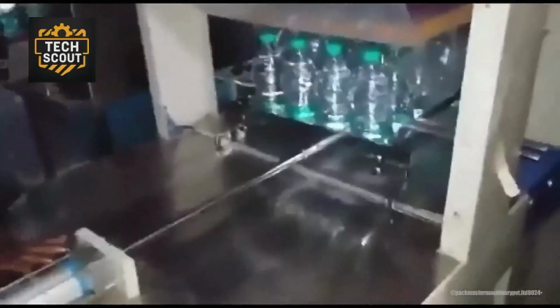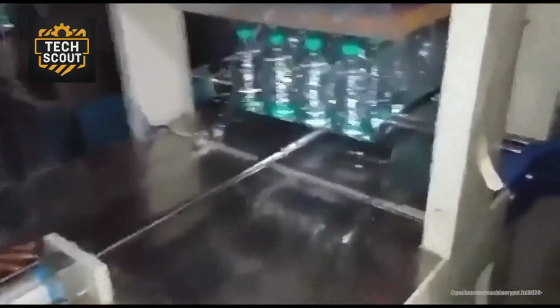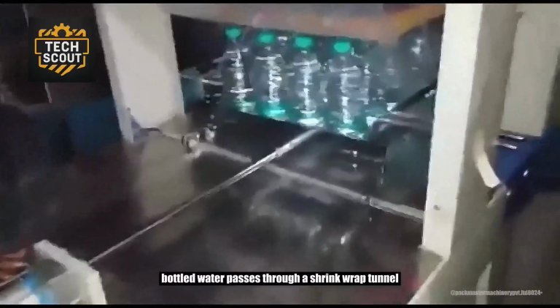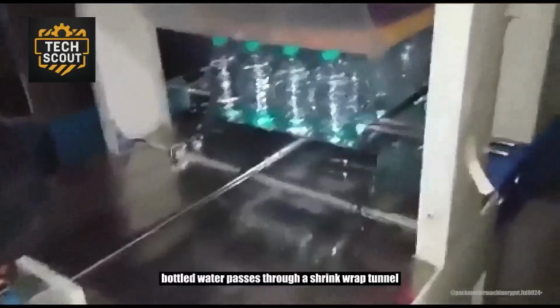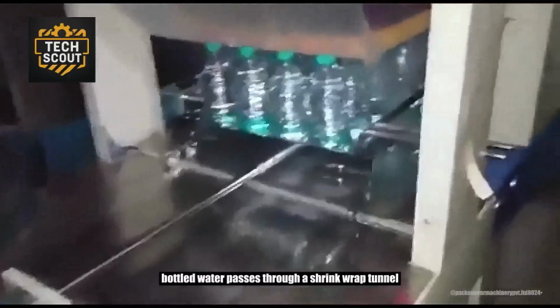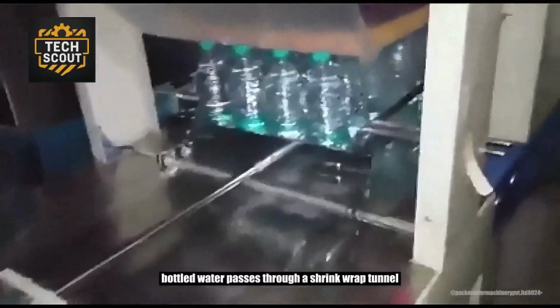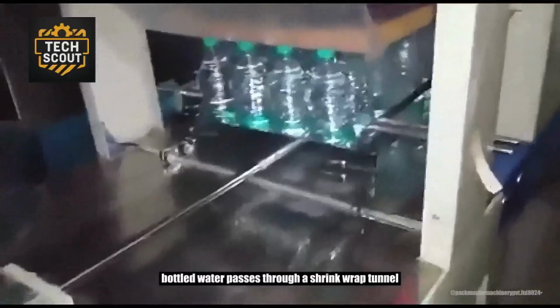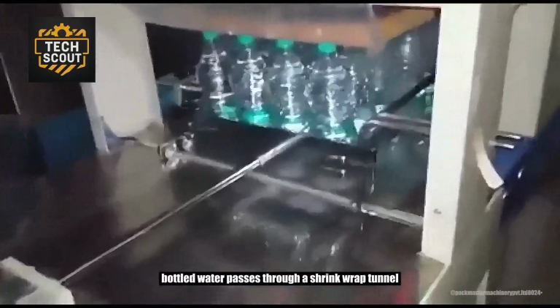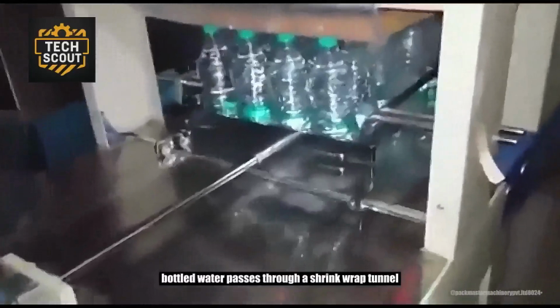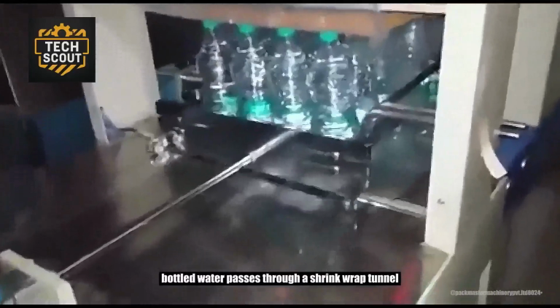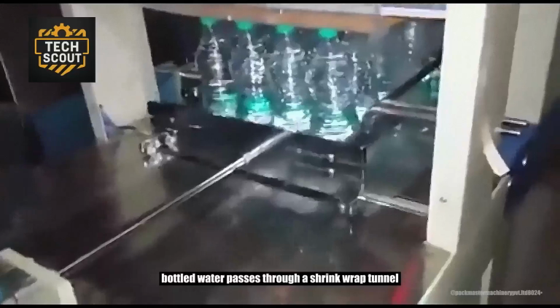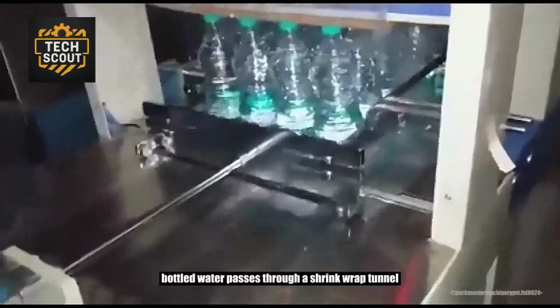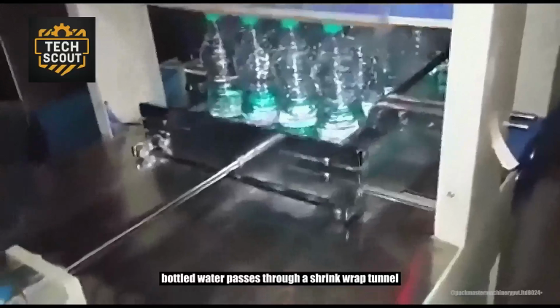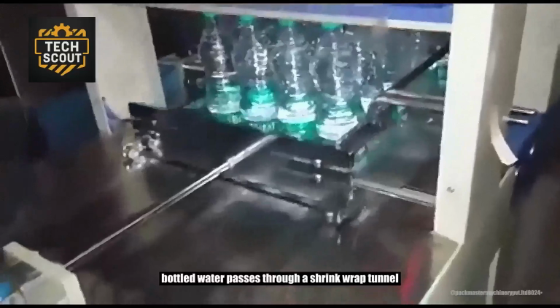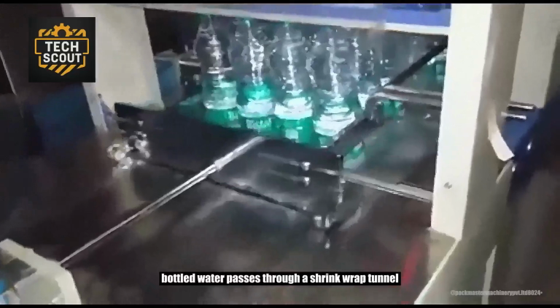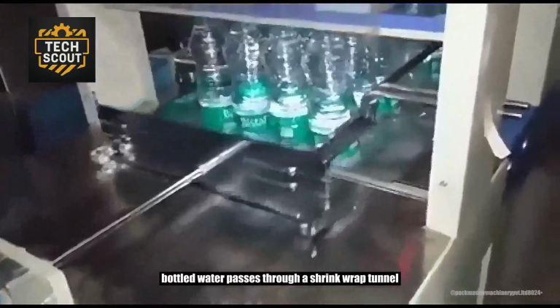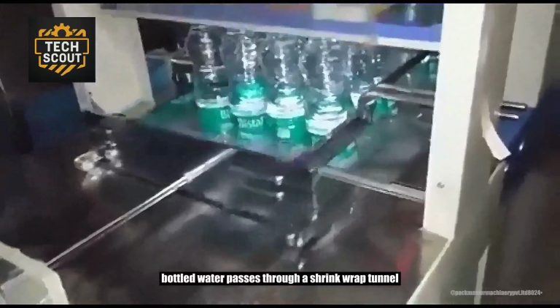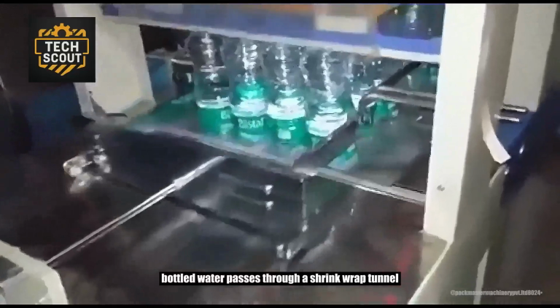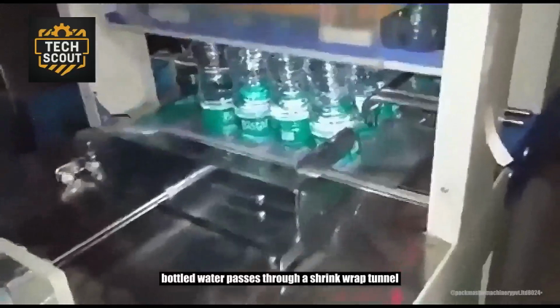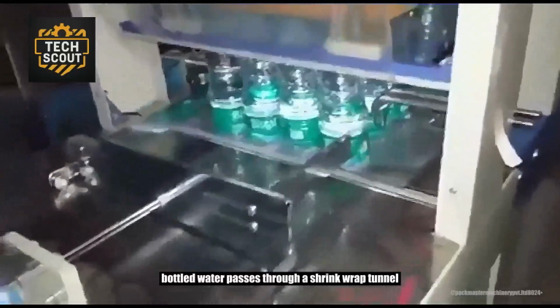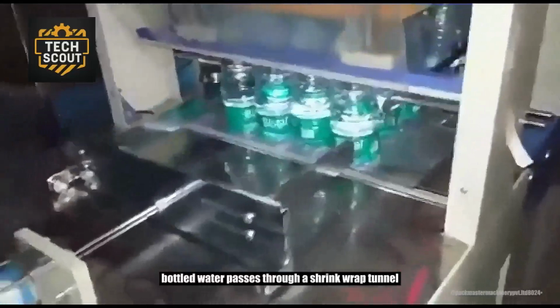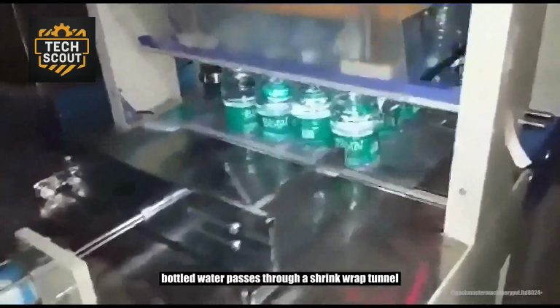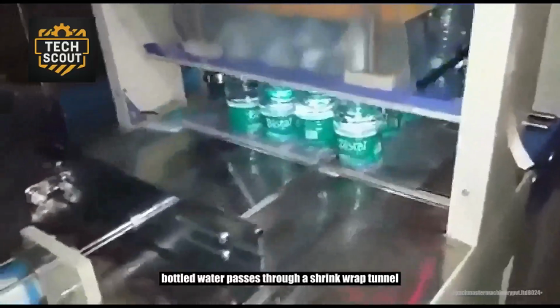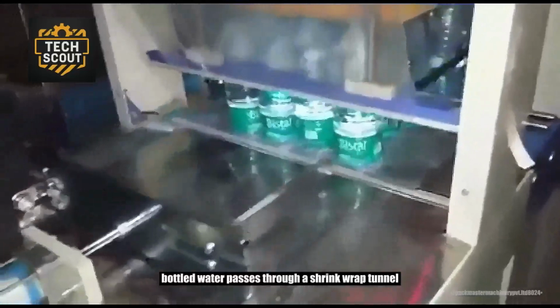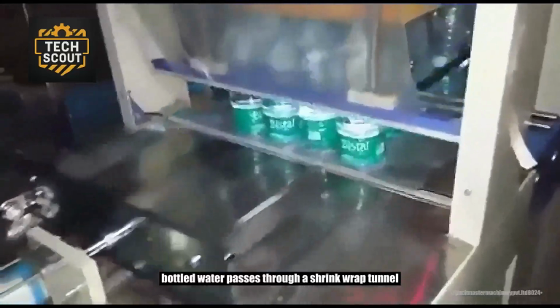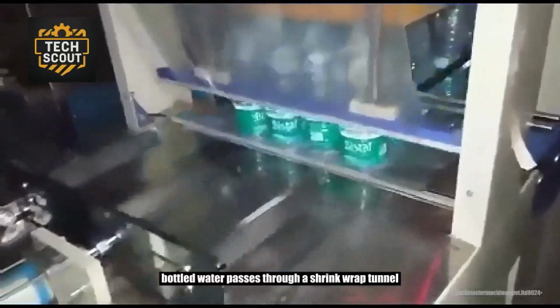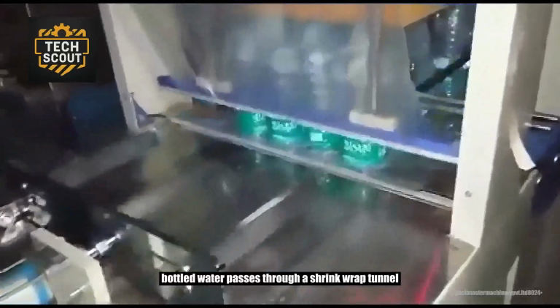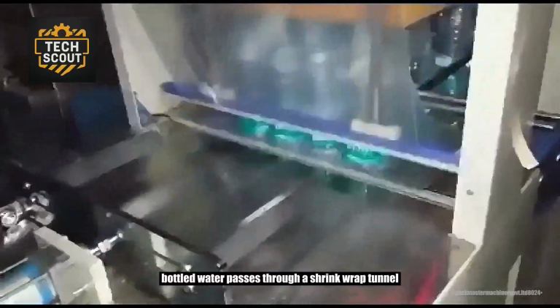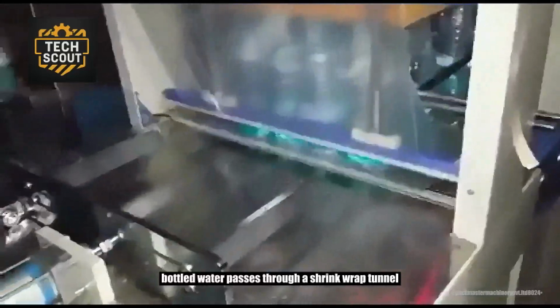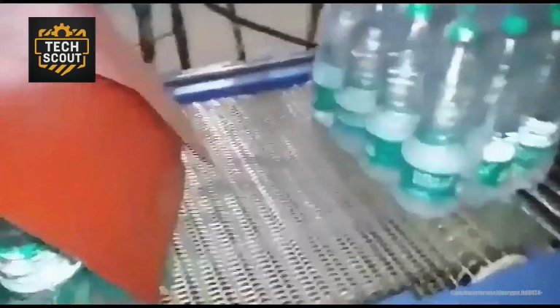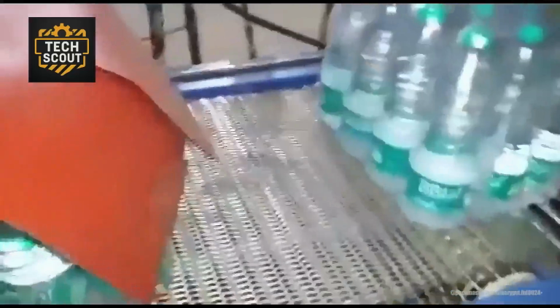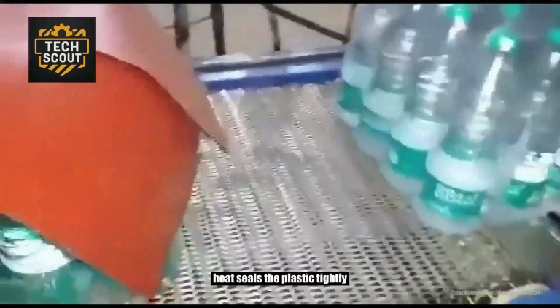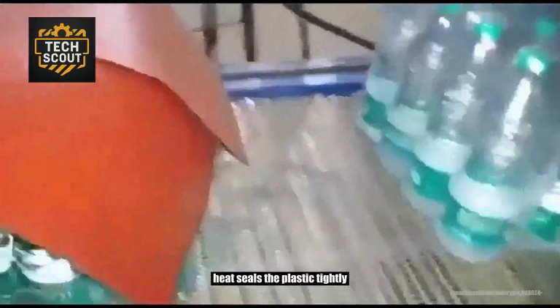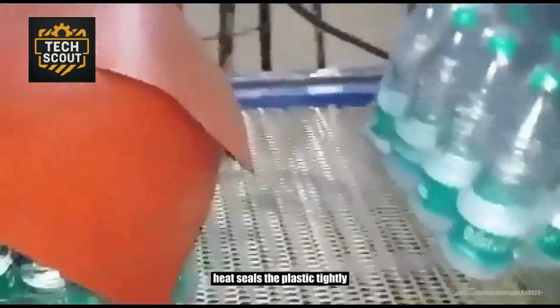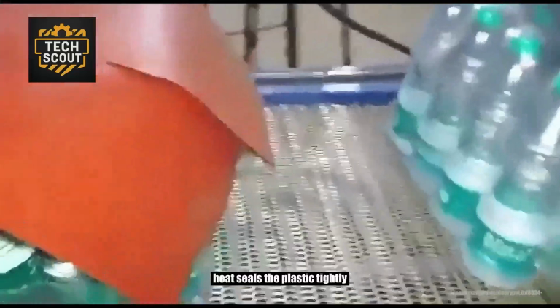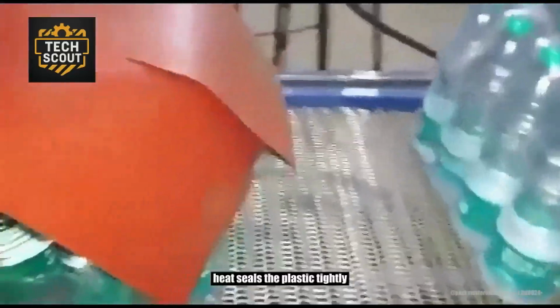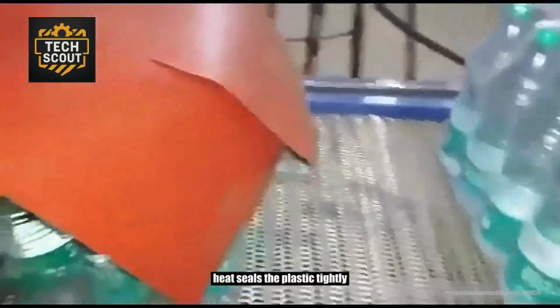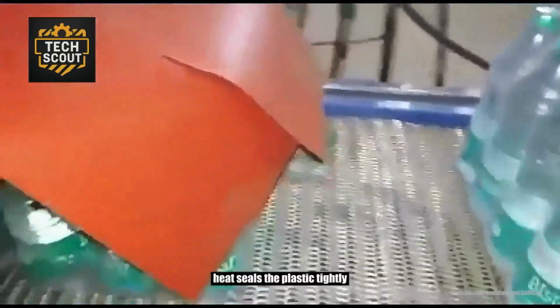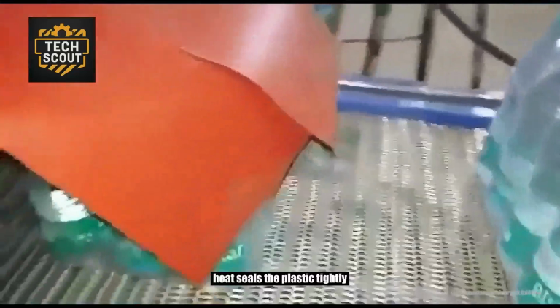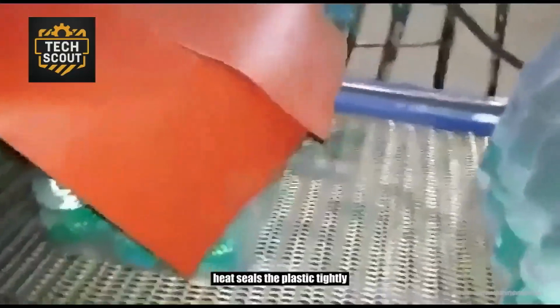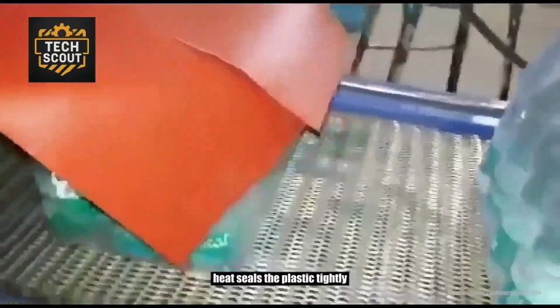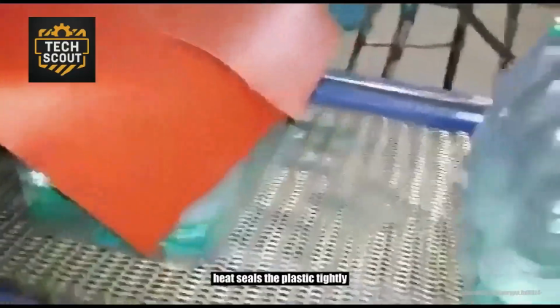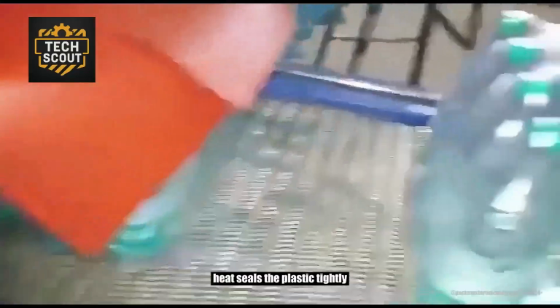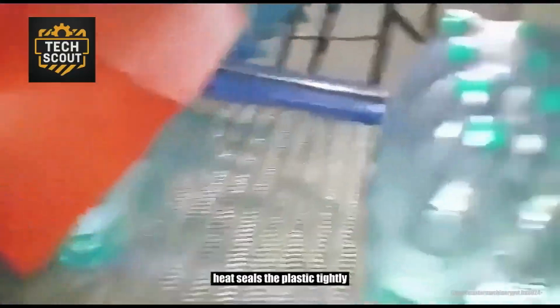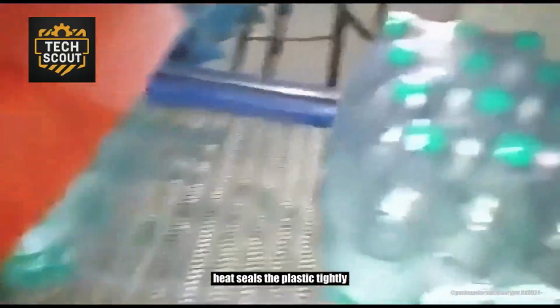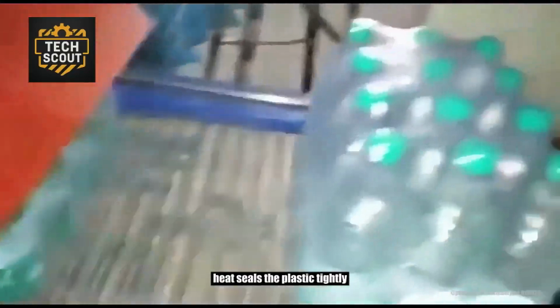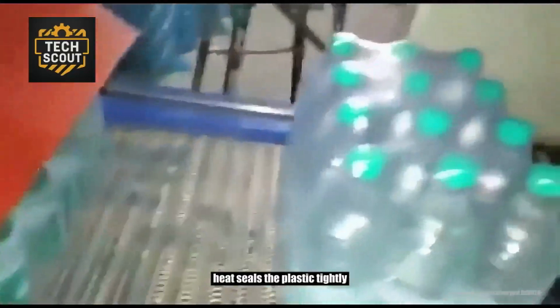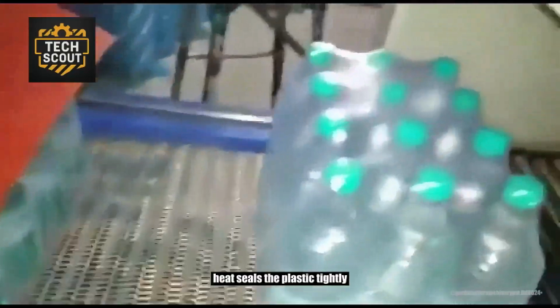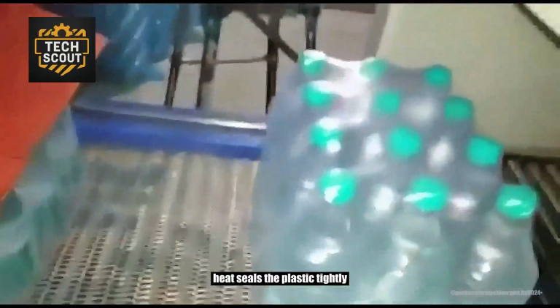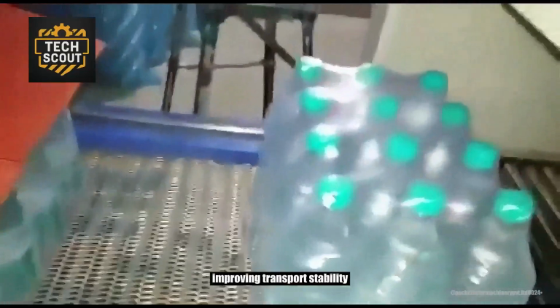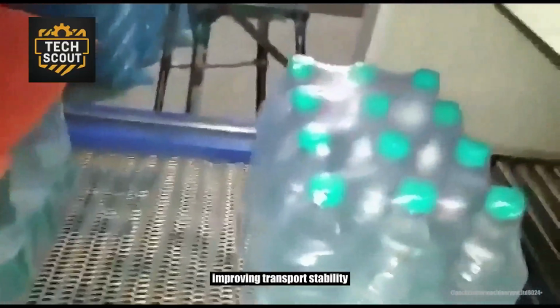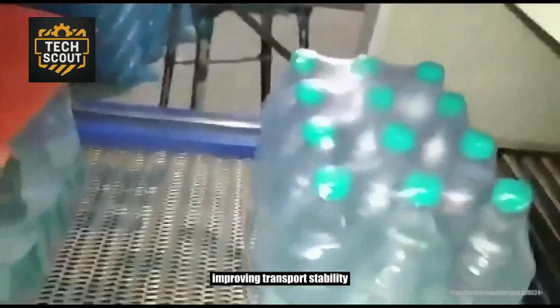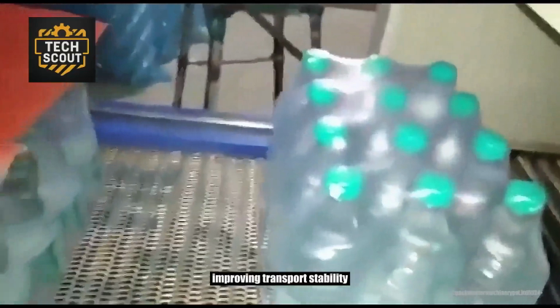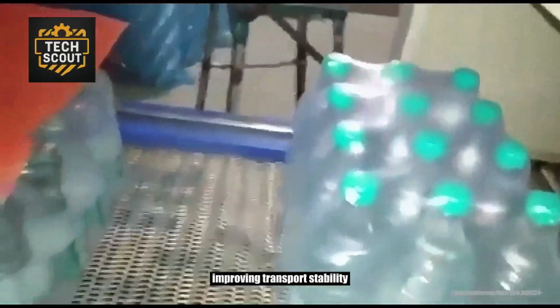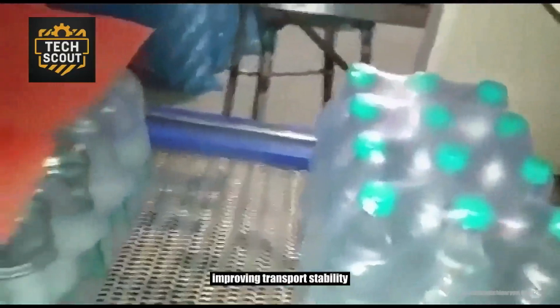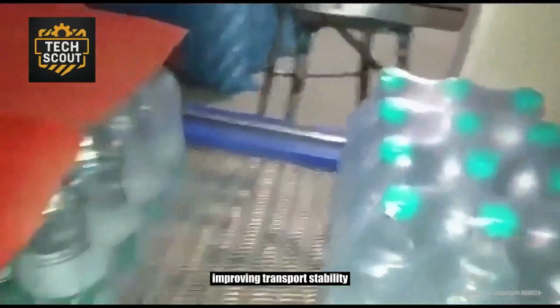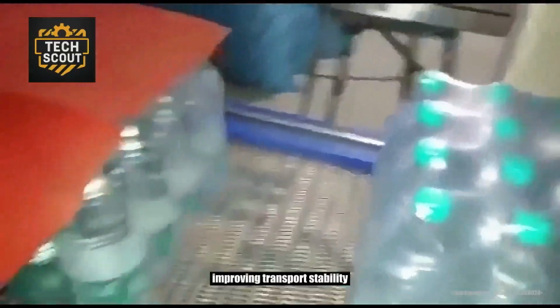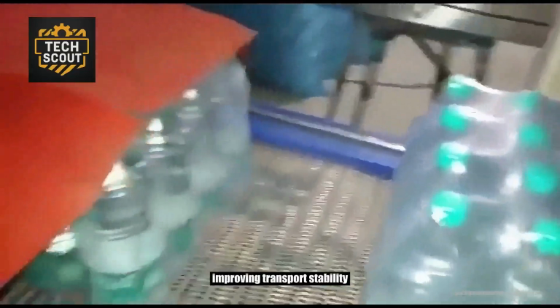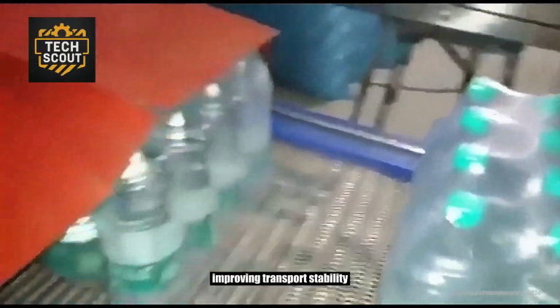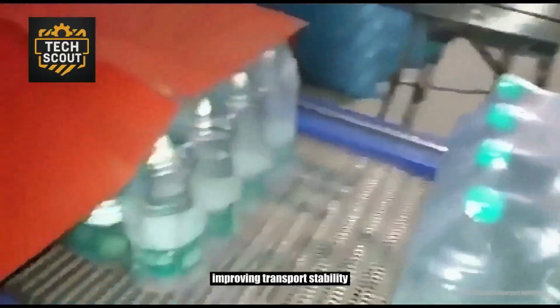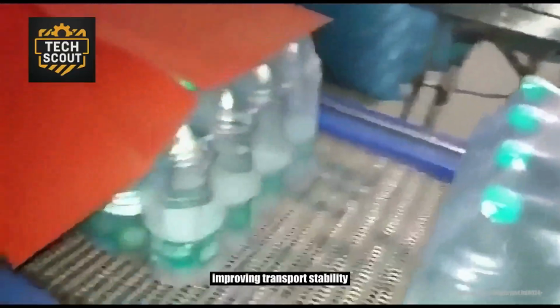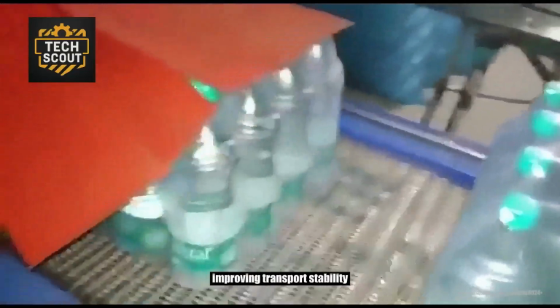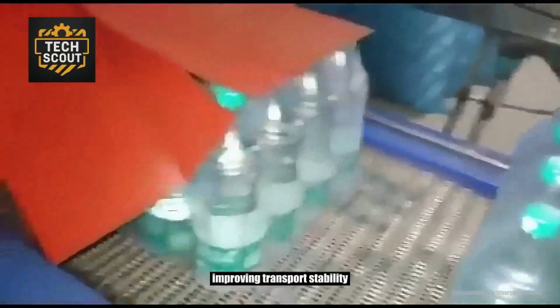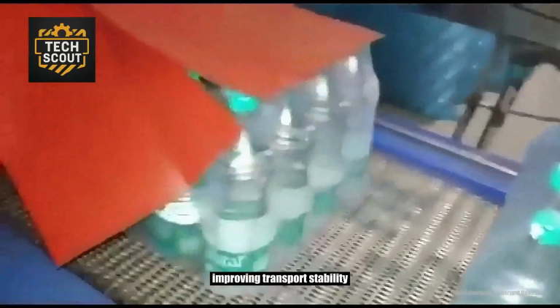Bottled water passes through a shrink-wrap tunnel. Heat seals the plastic tightly, improving transport stability.